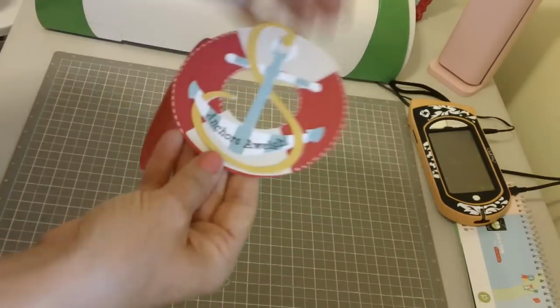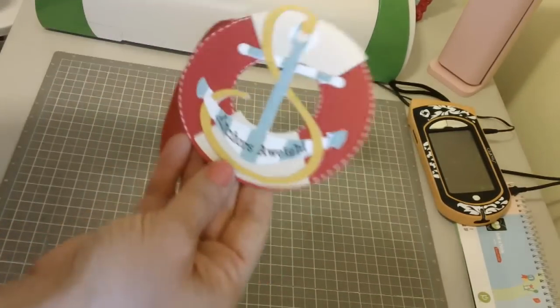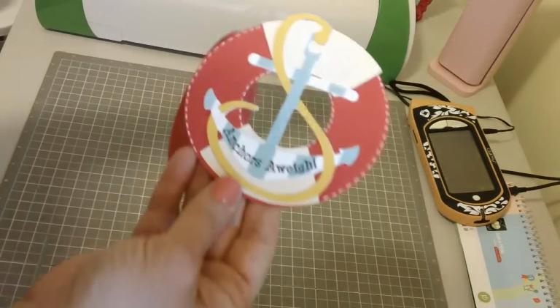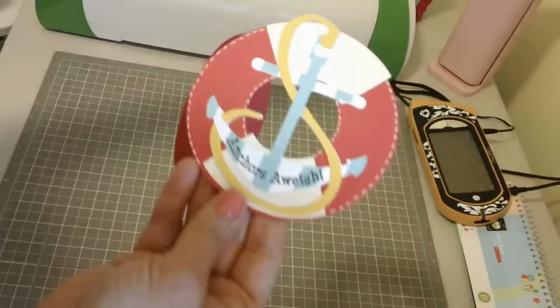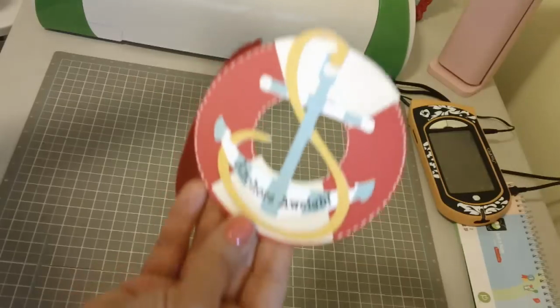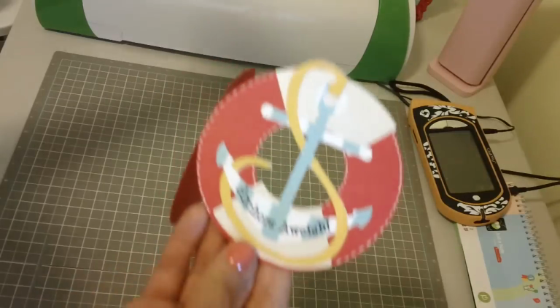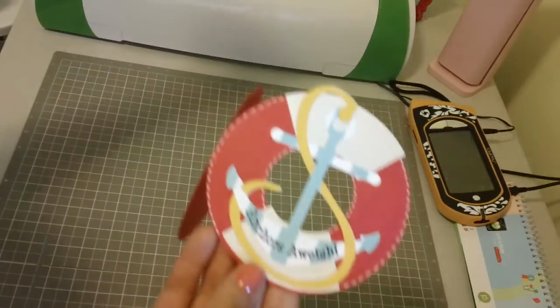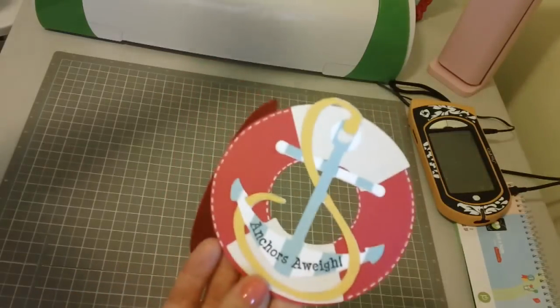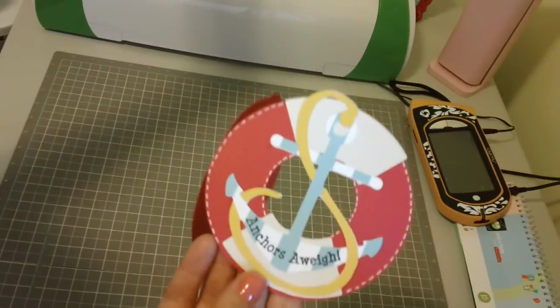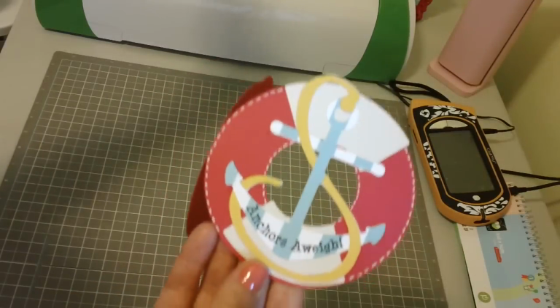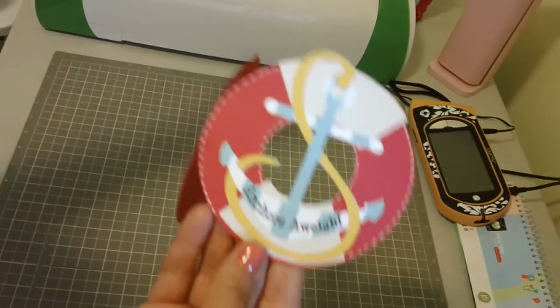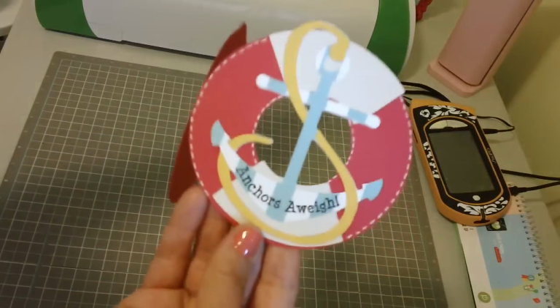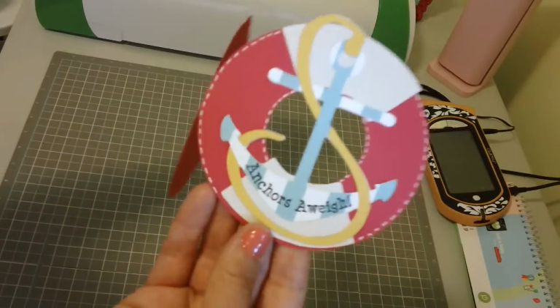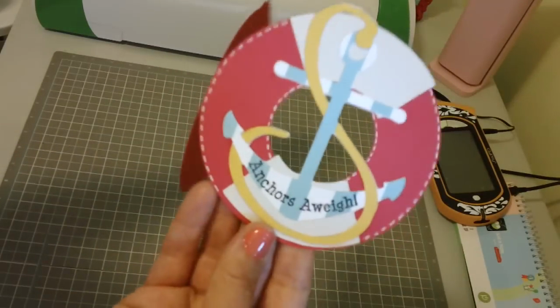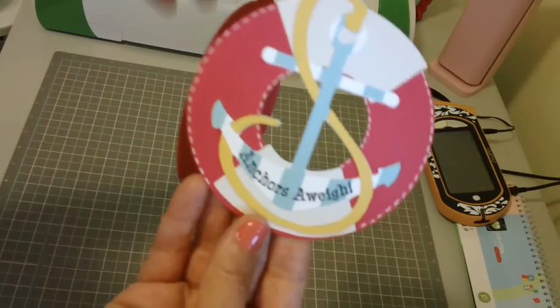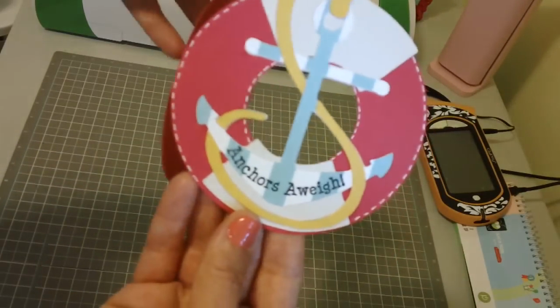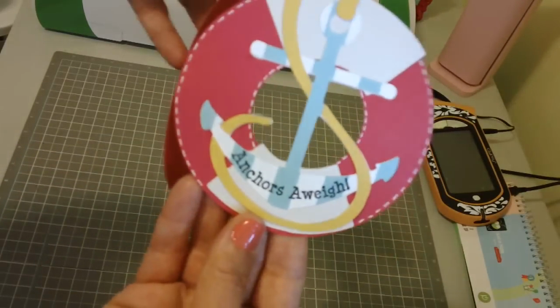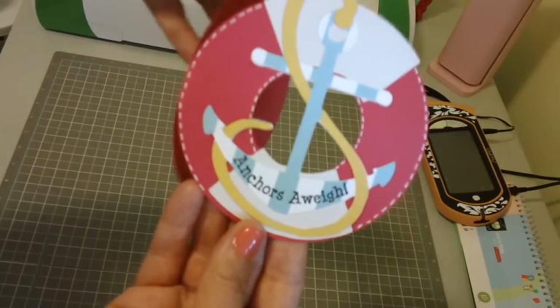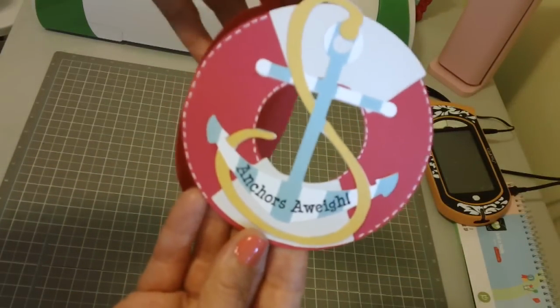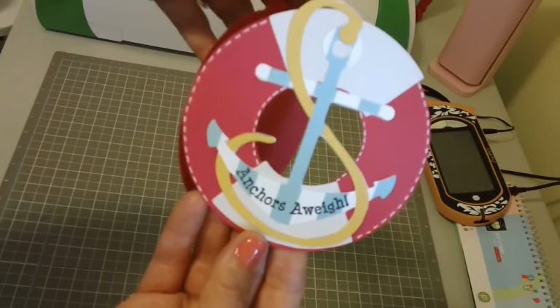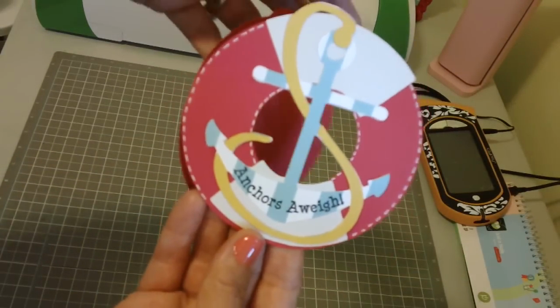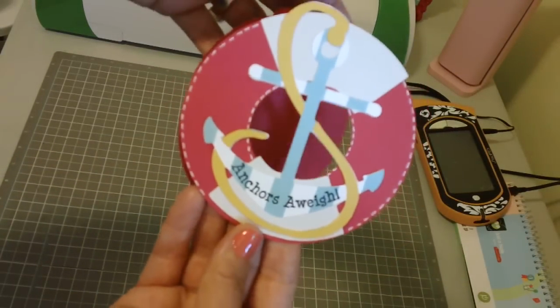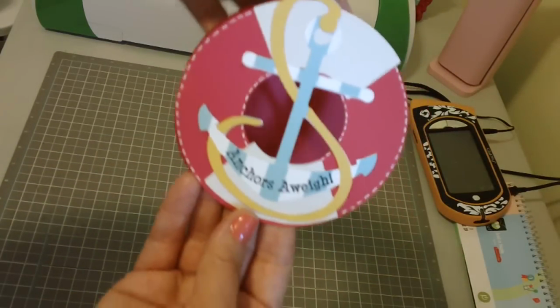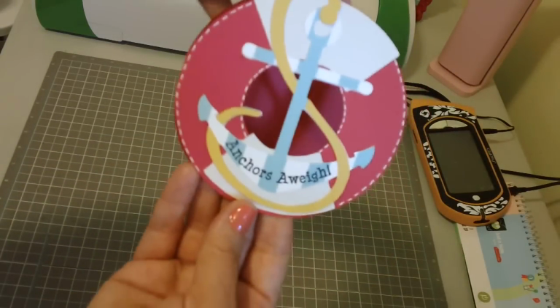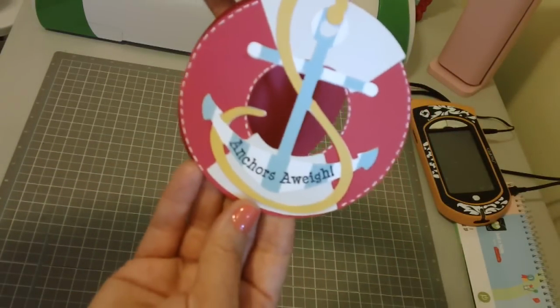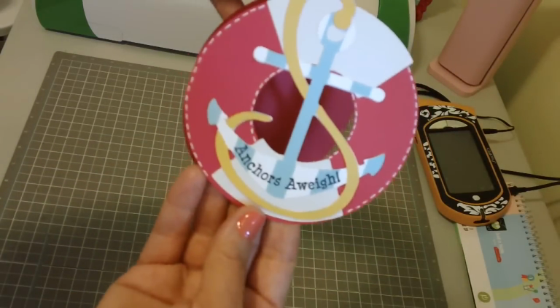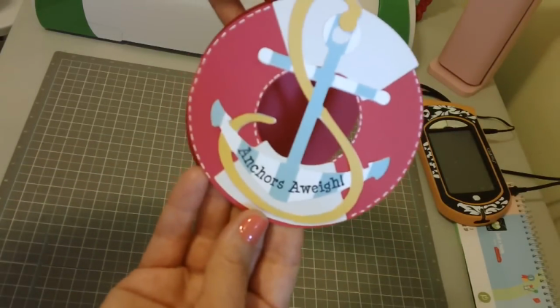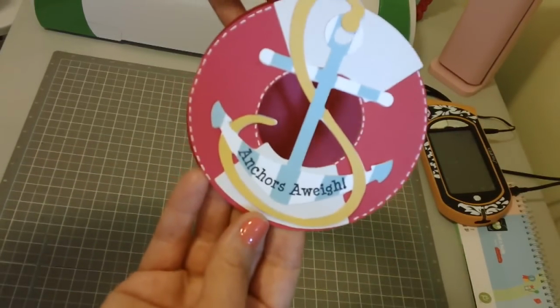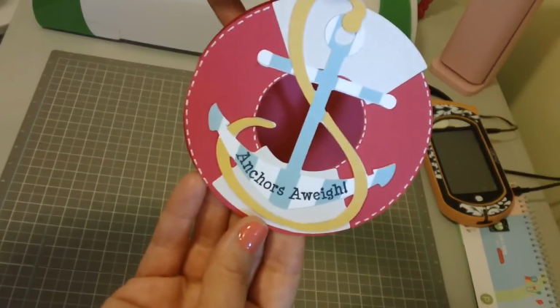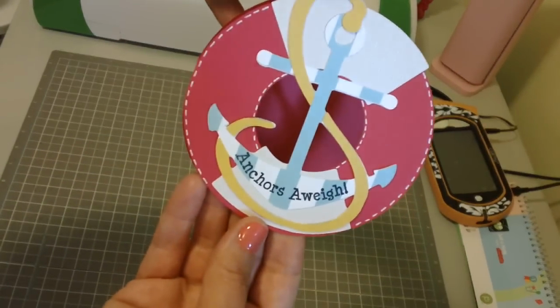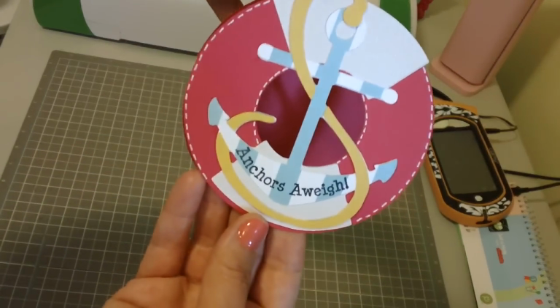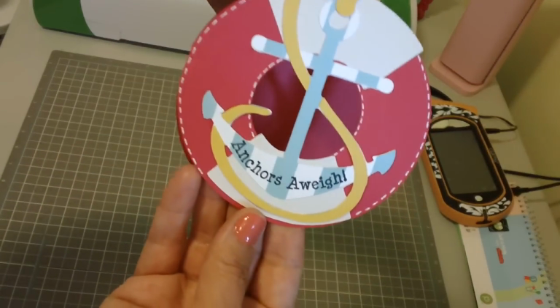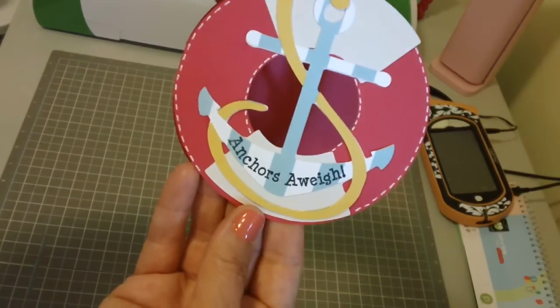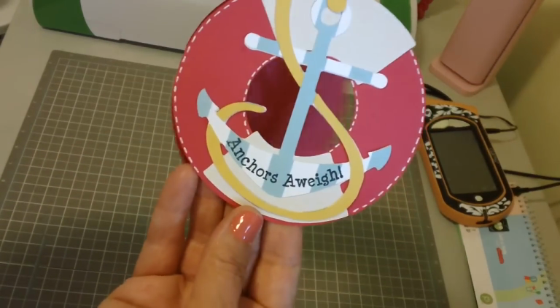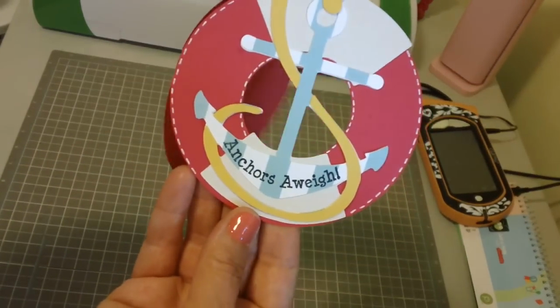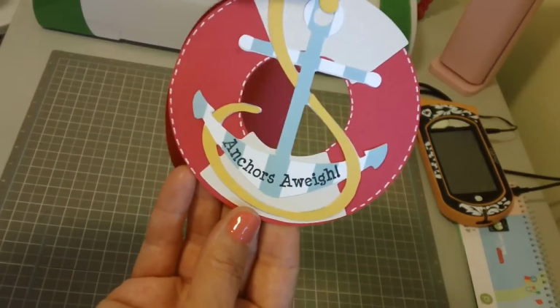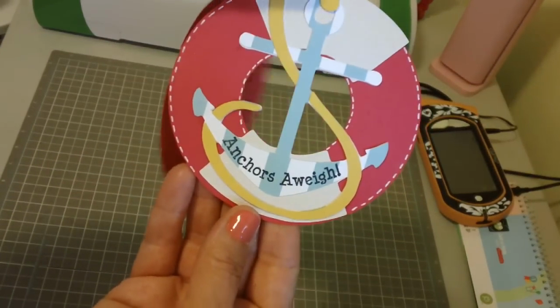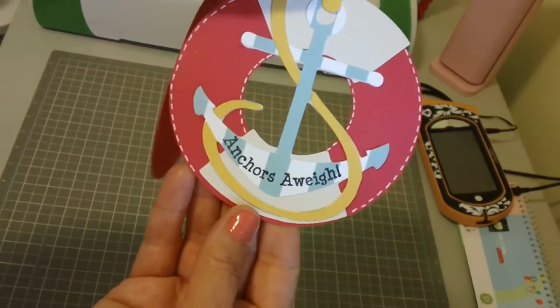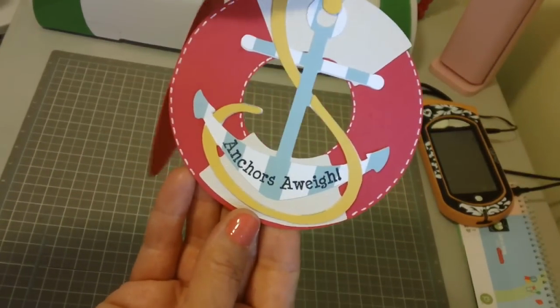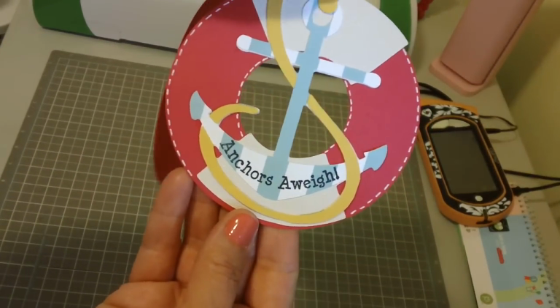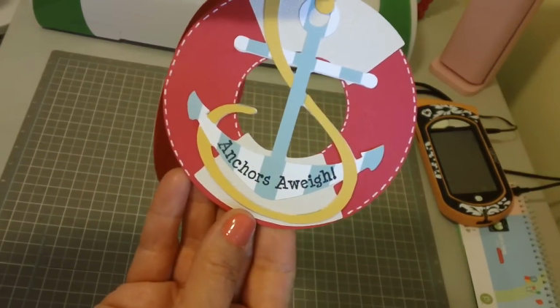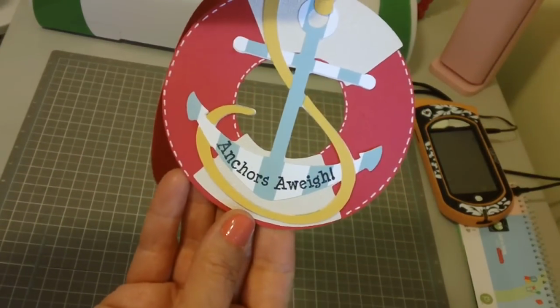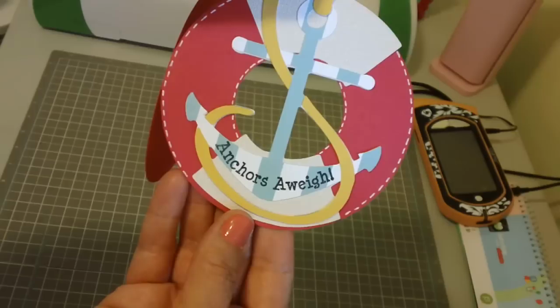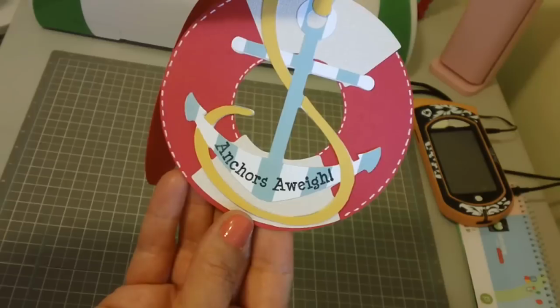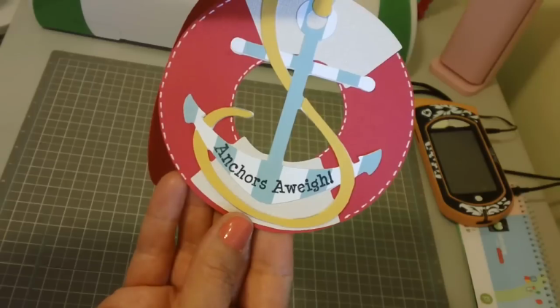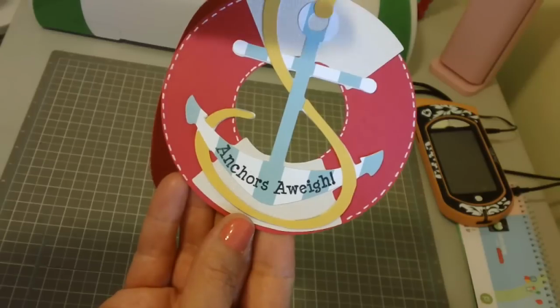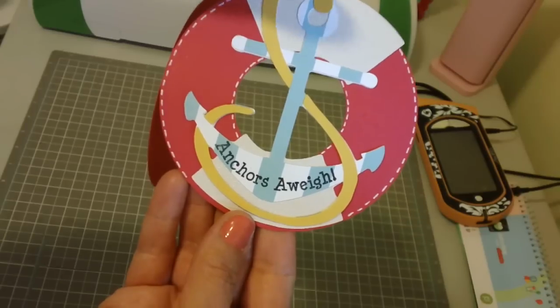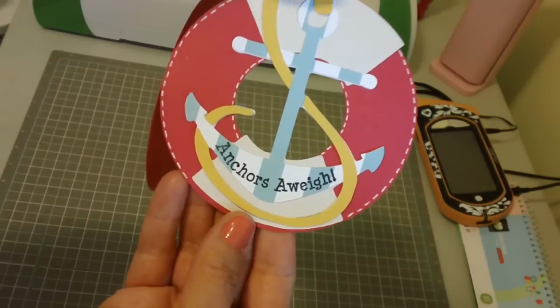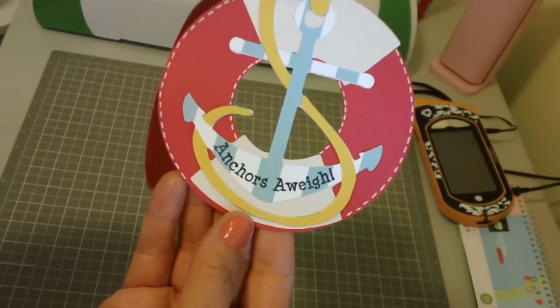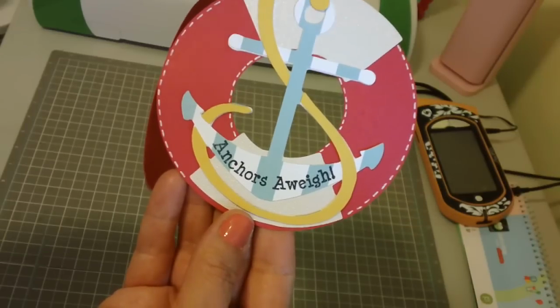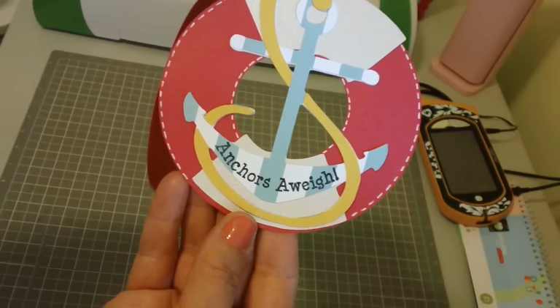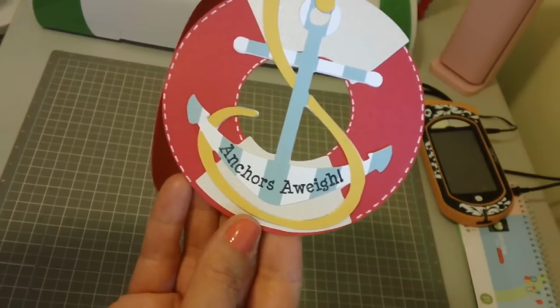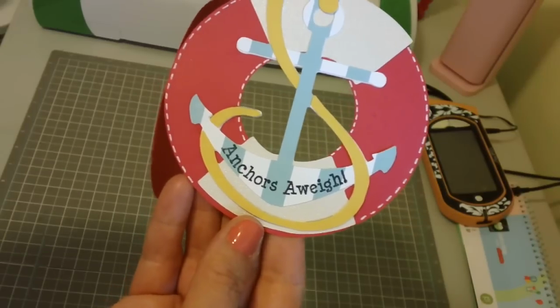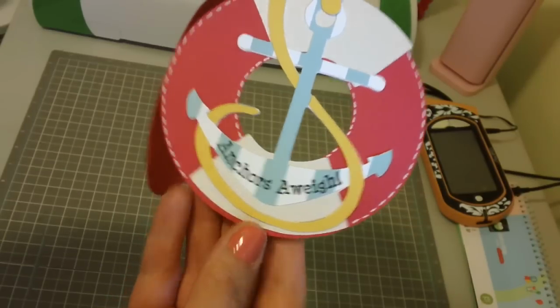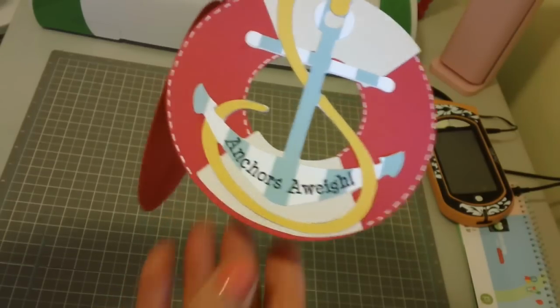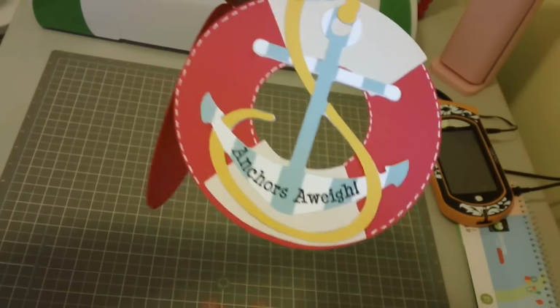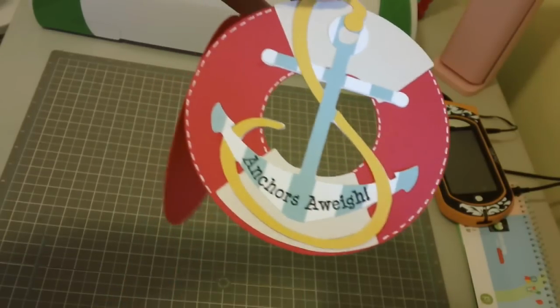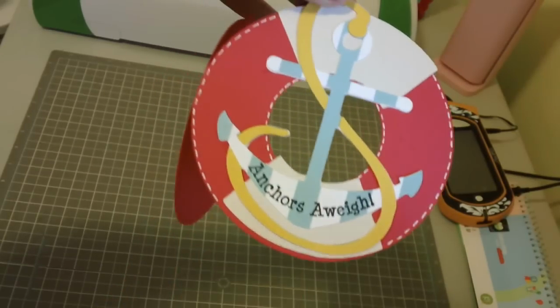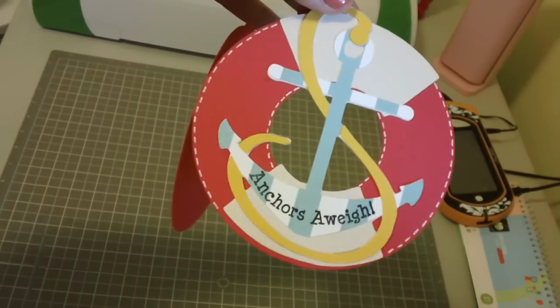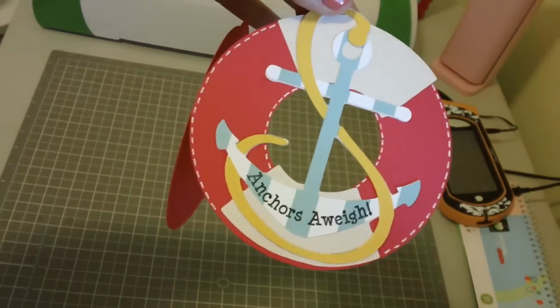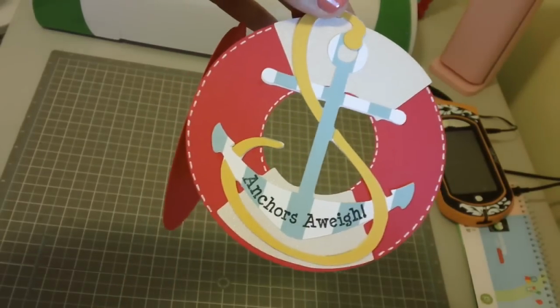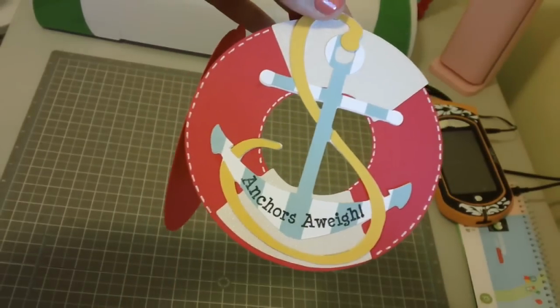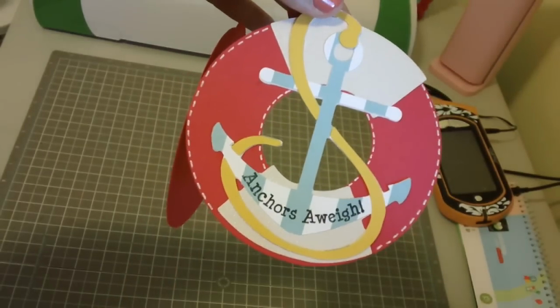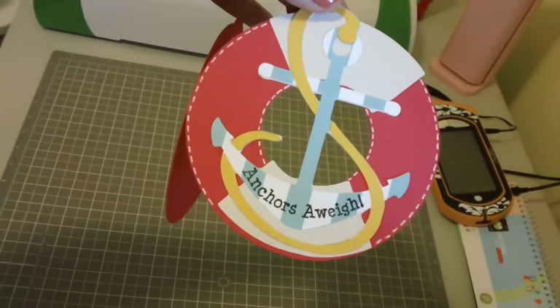I love the way this card turned out. There it is! I hope you guys enjoy it and have a great day everybody — take care, bye bye!